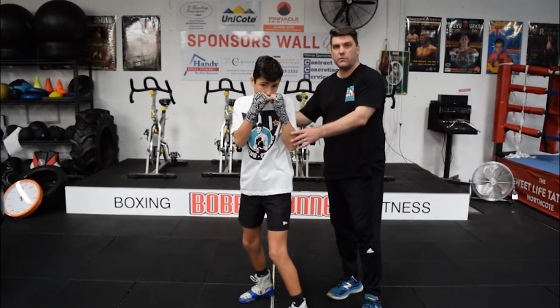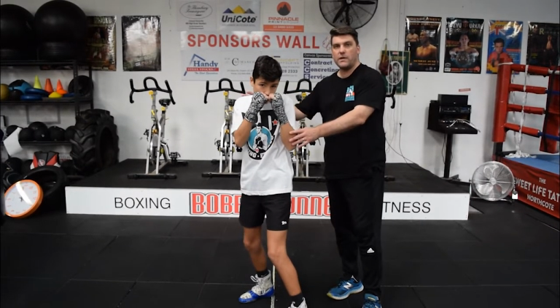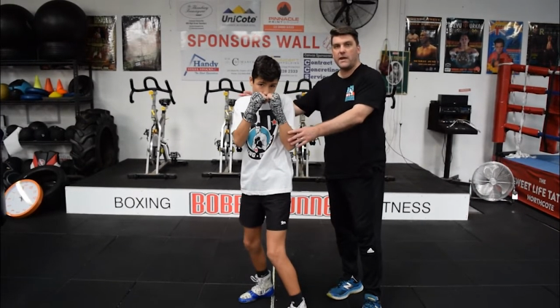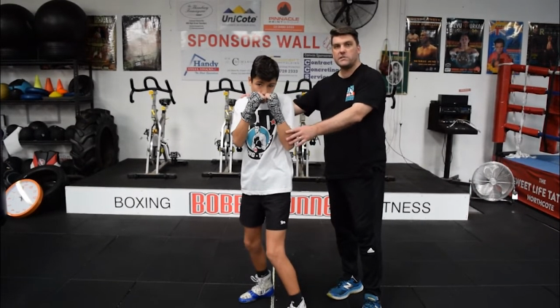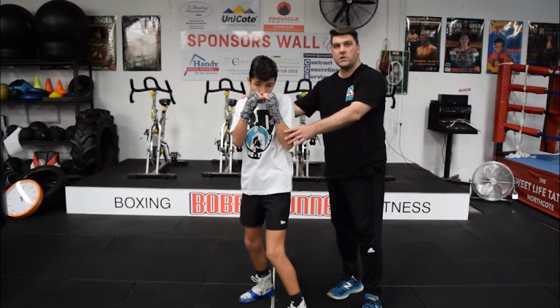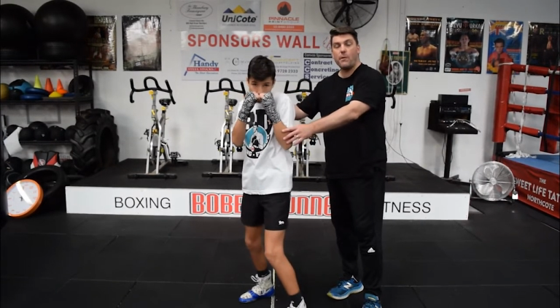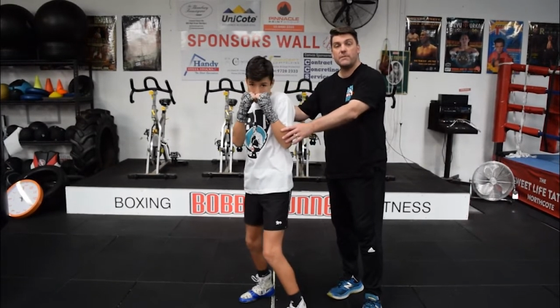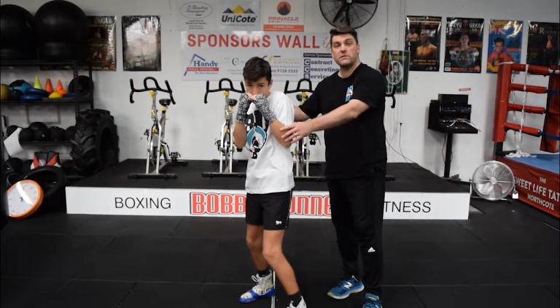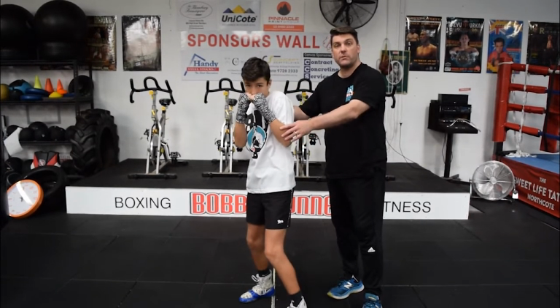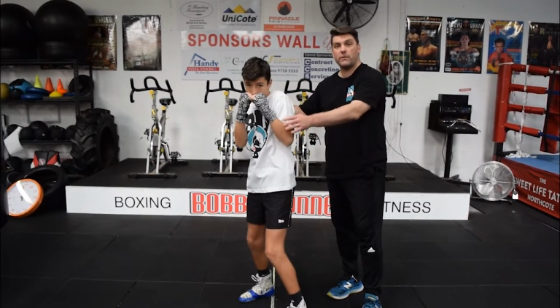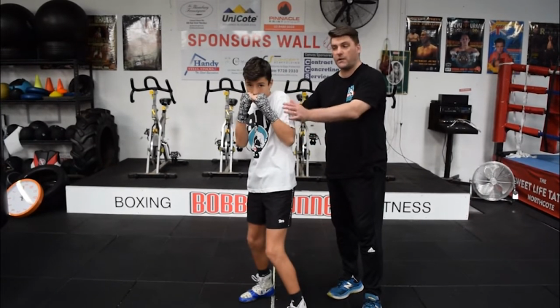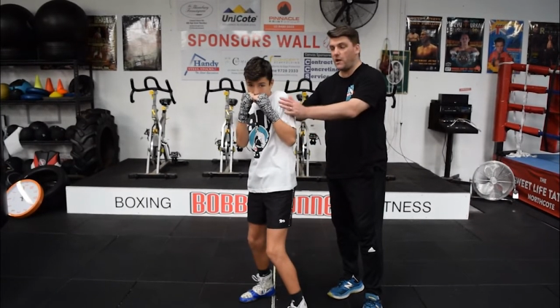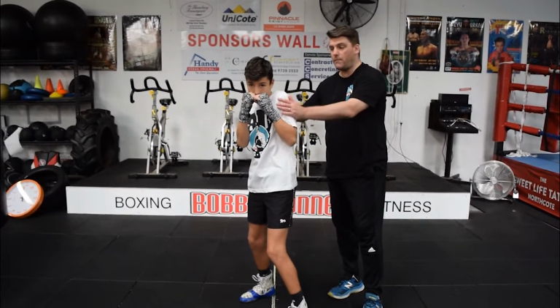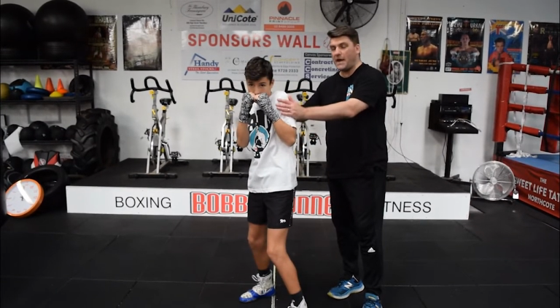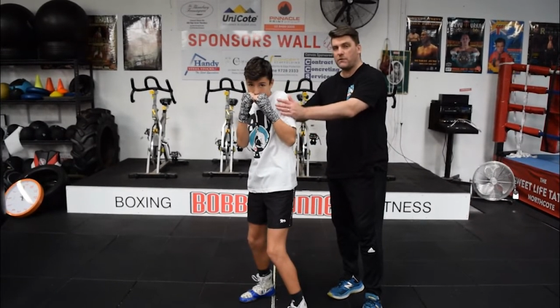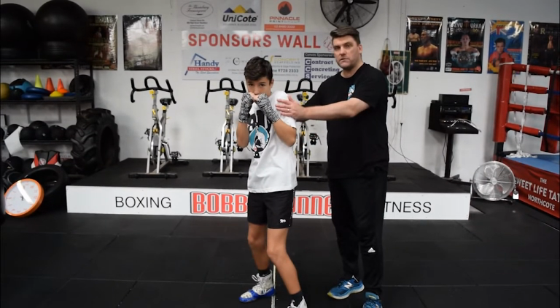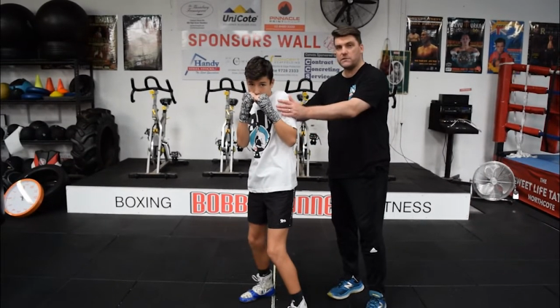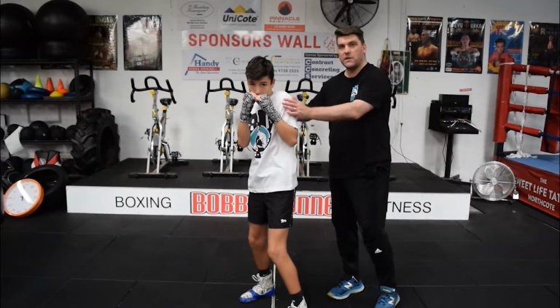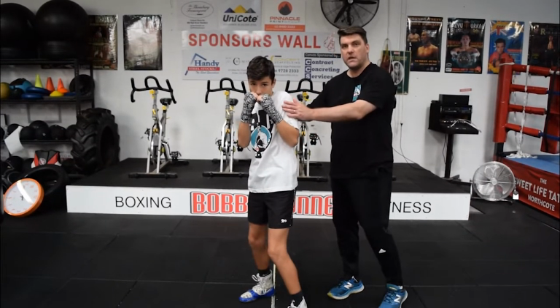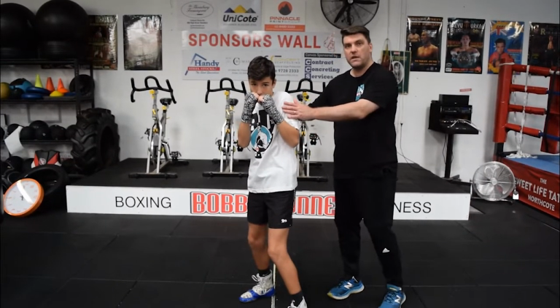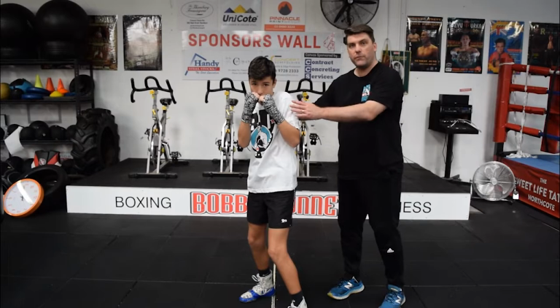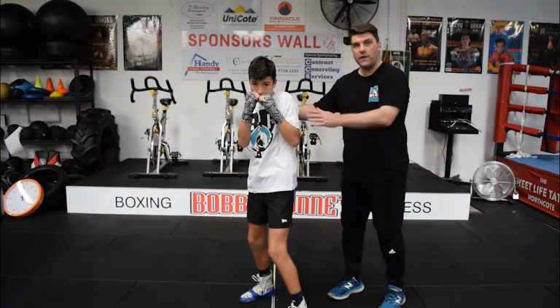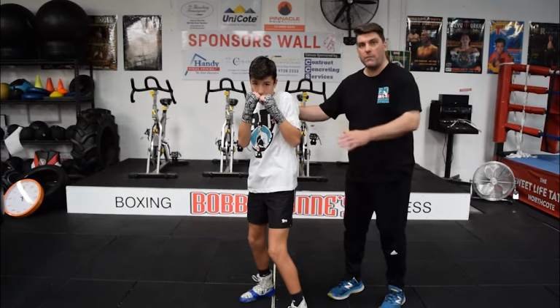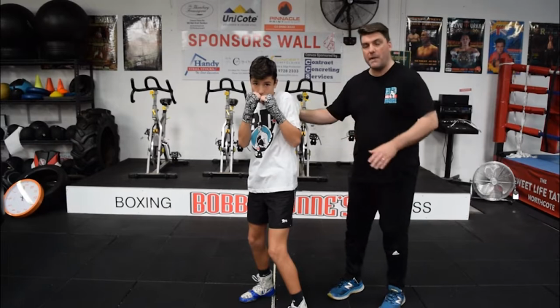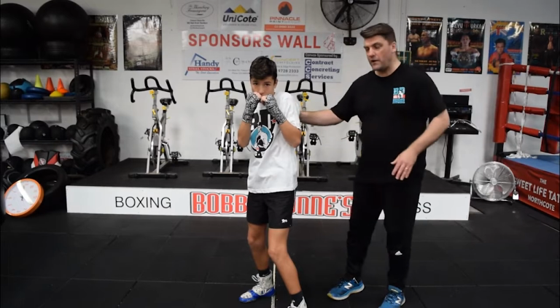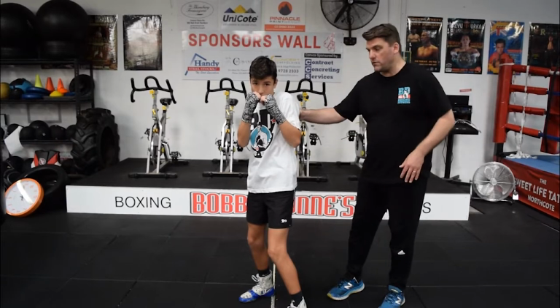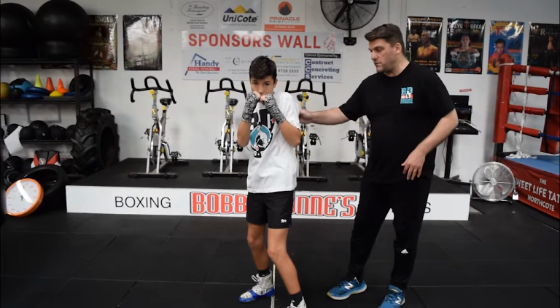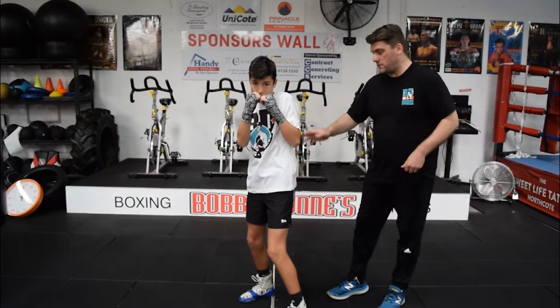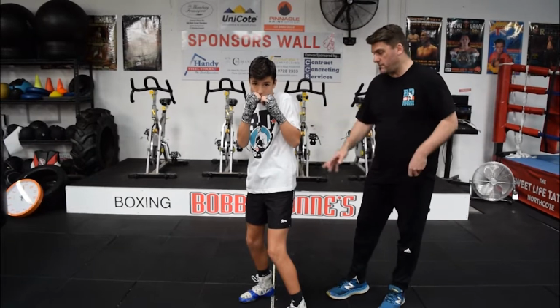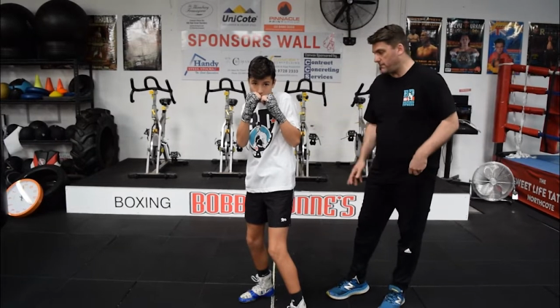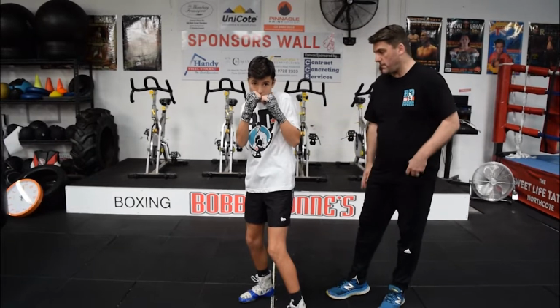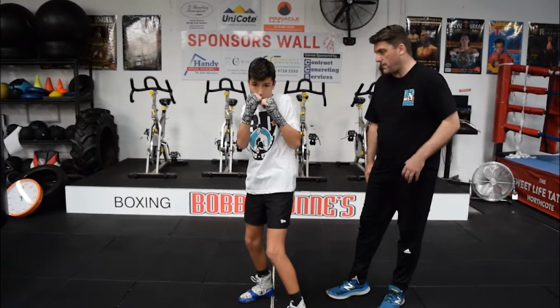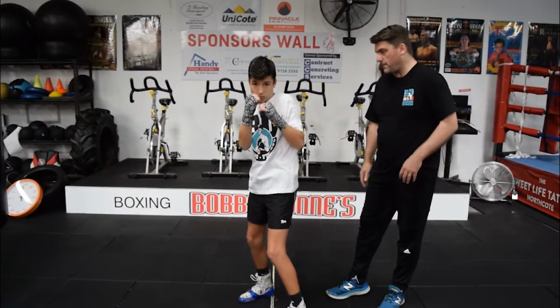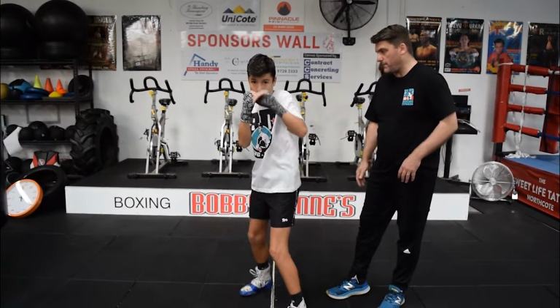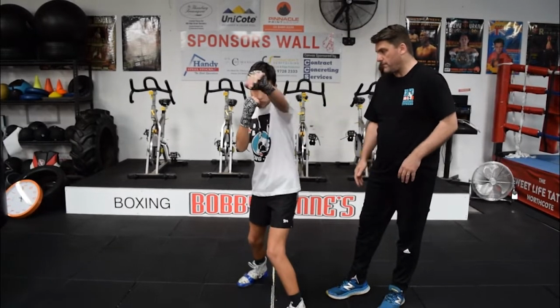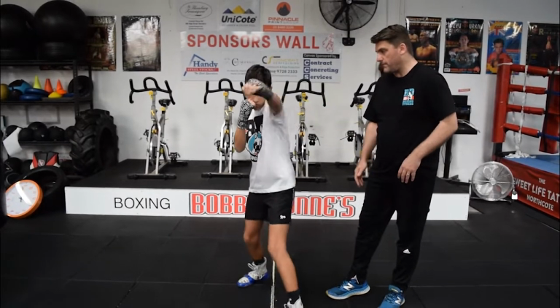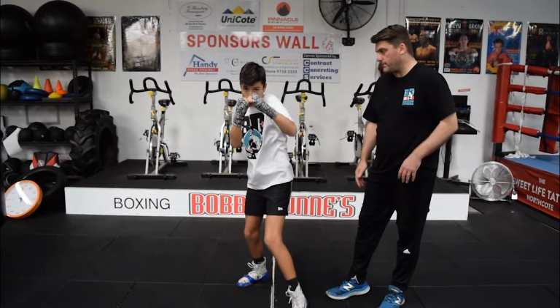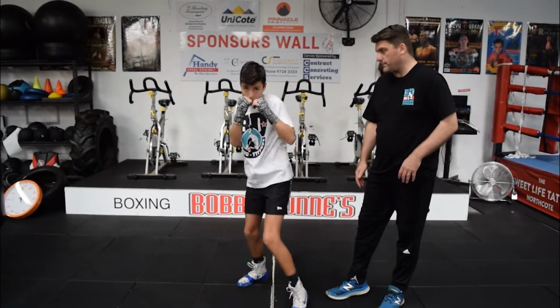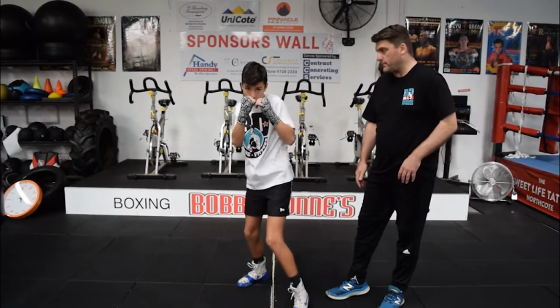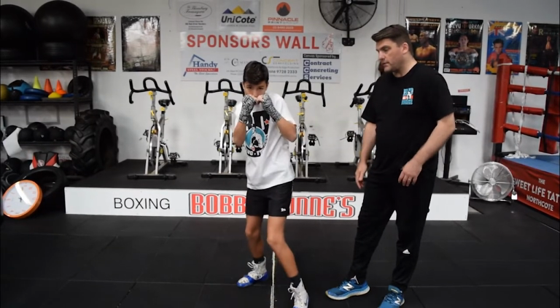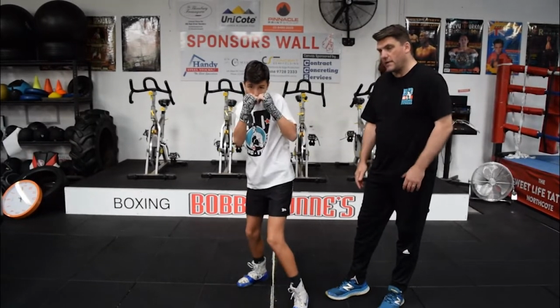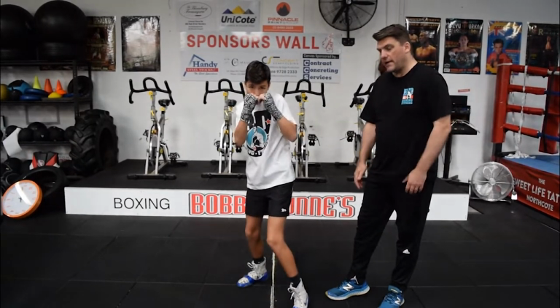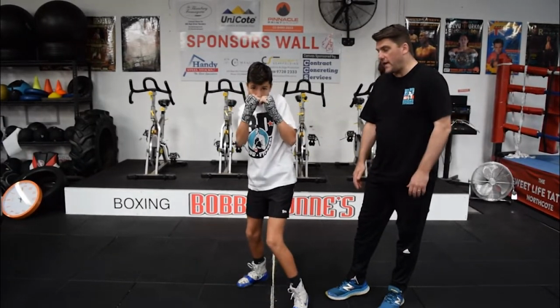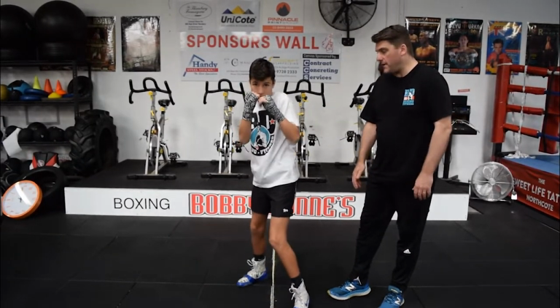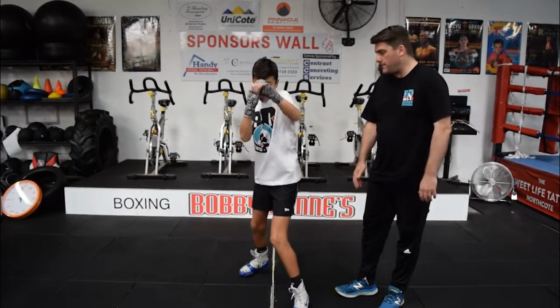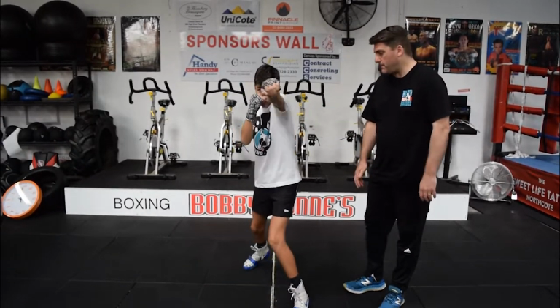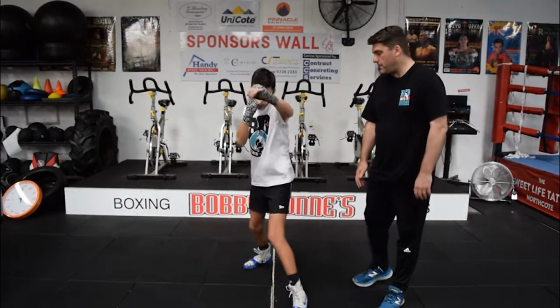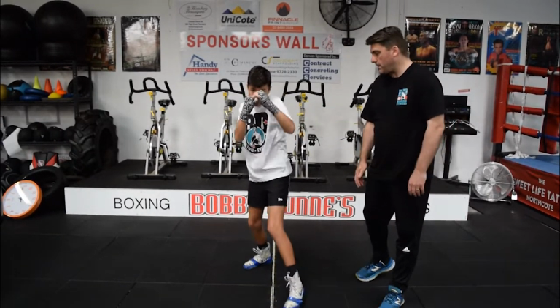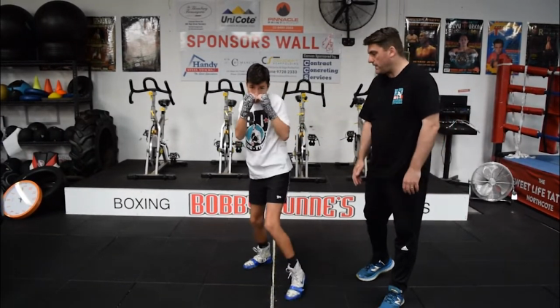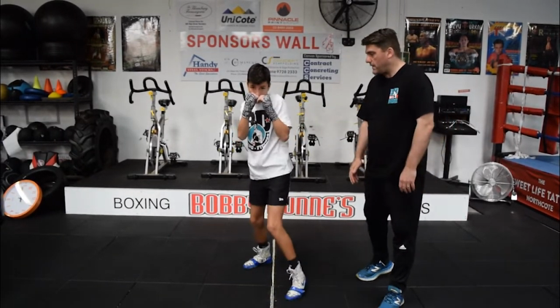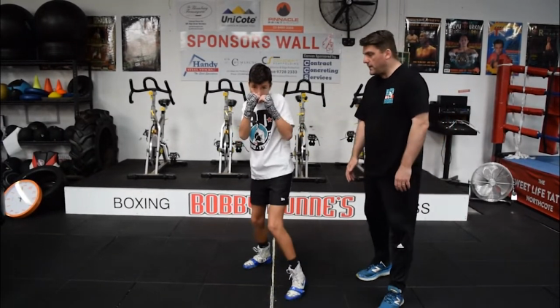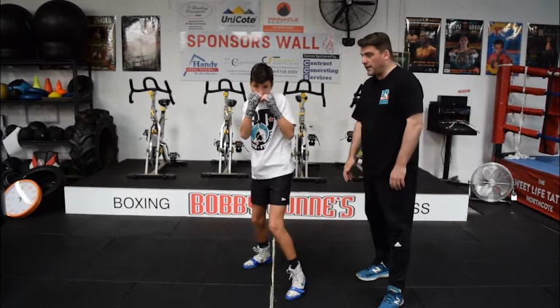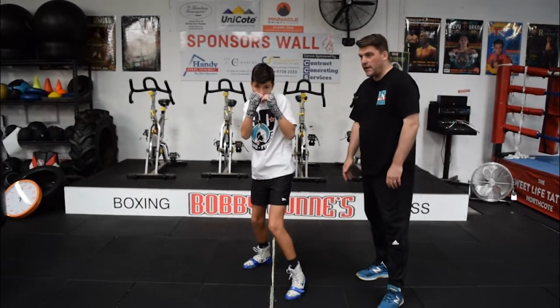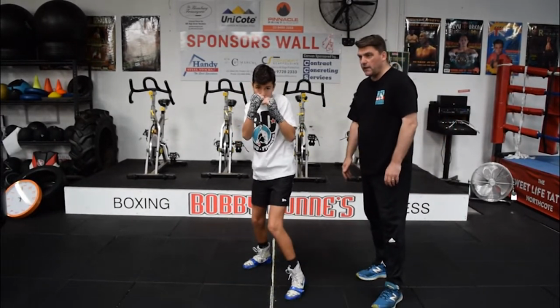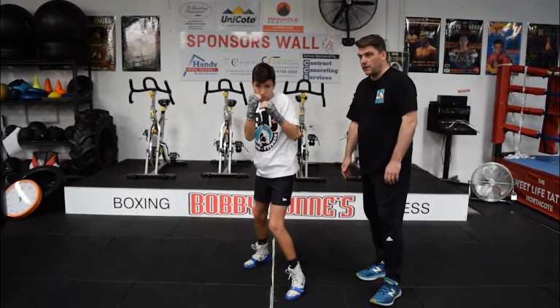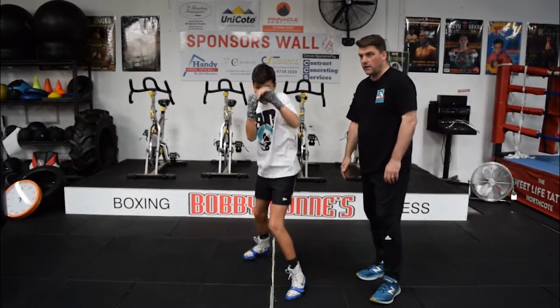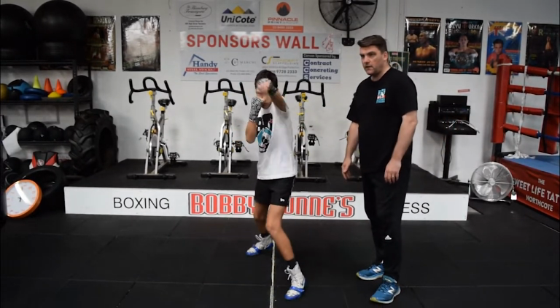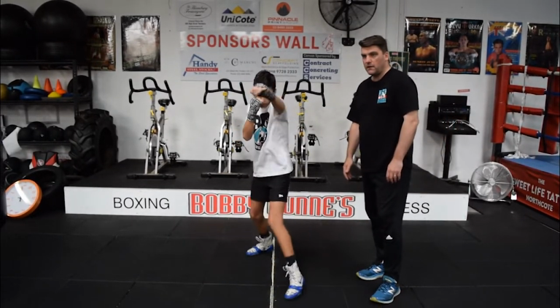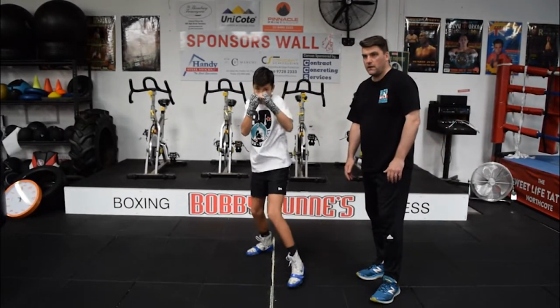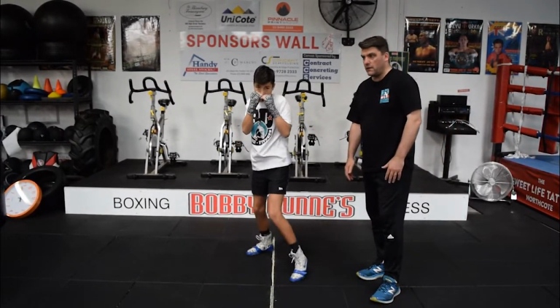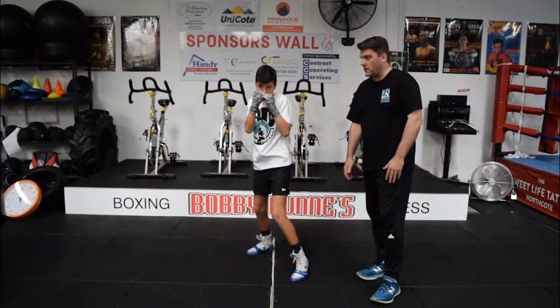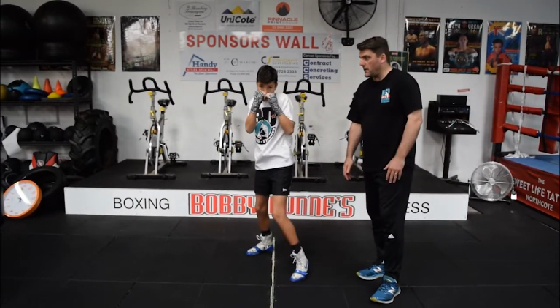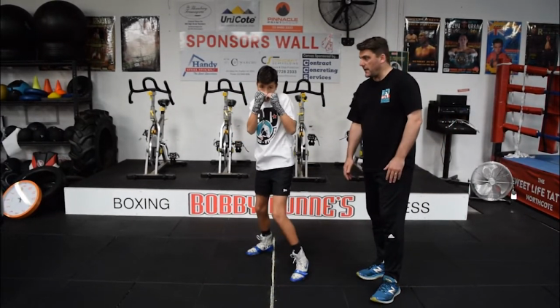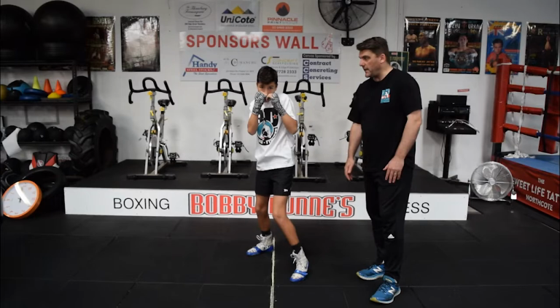And the right foot comes up as the hand comes back in. It's the opposite when we go backwards. If we go backwards — again, again, again.